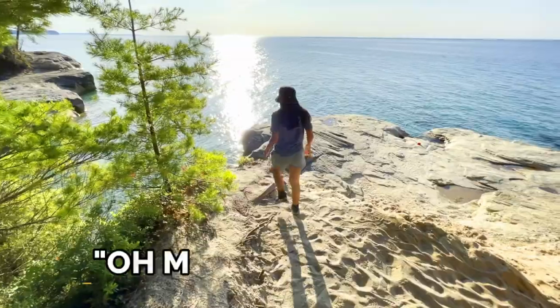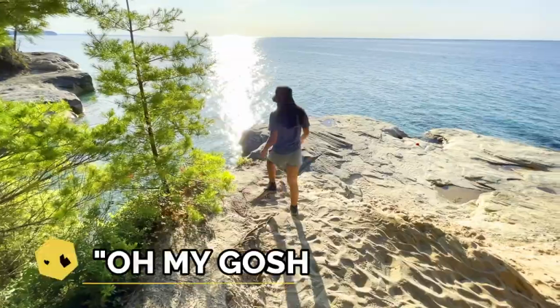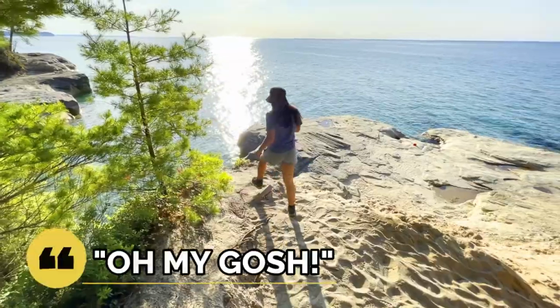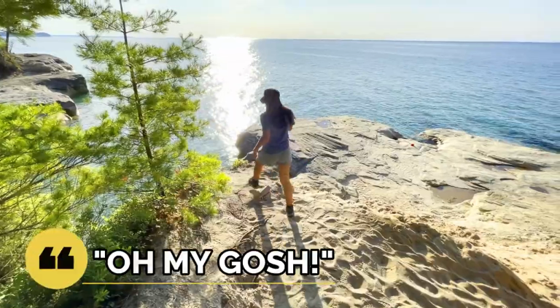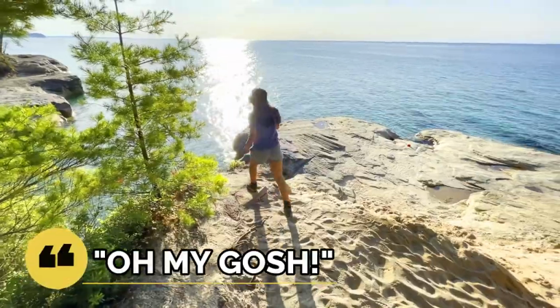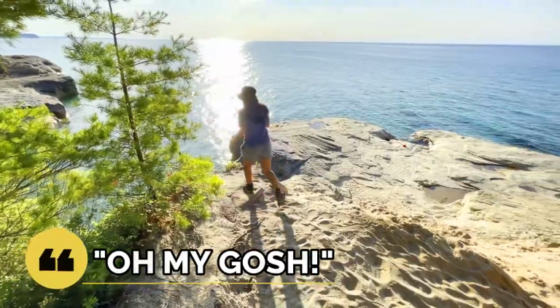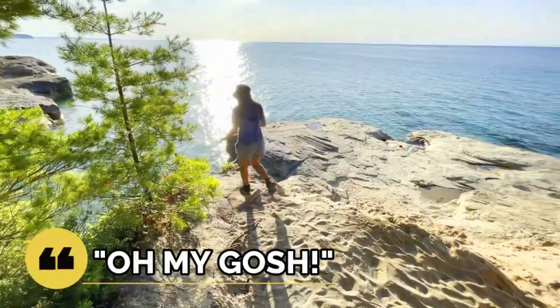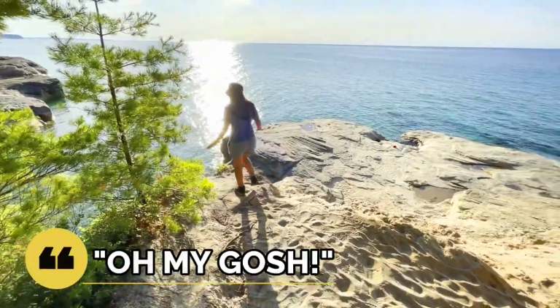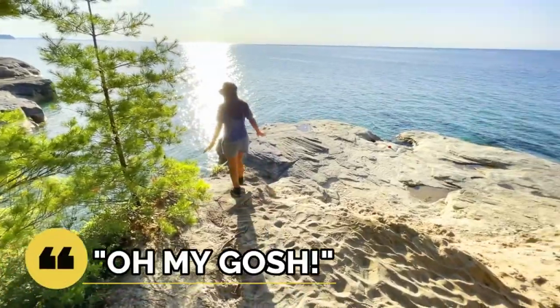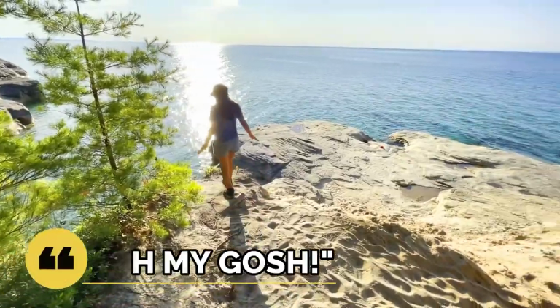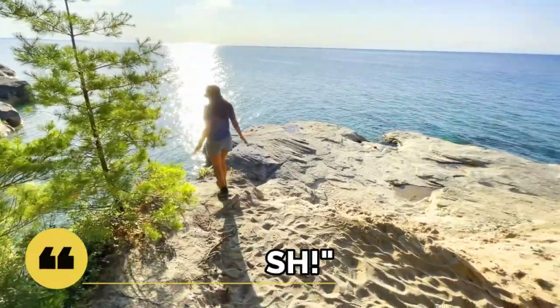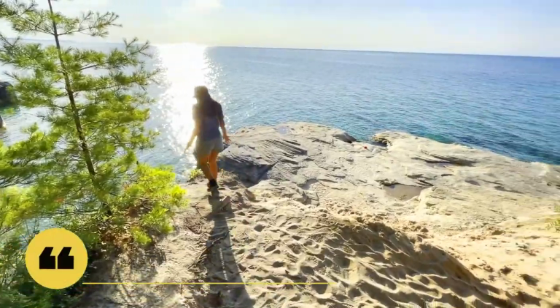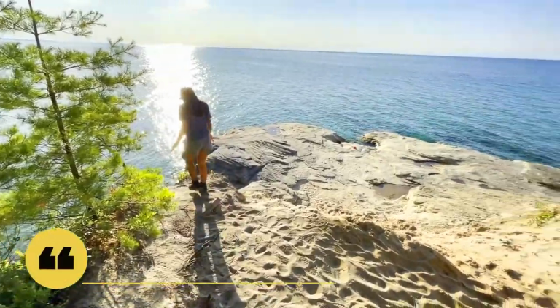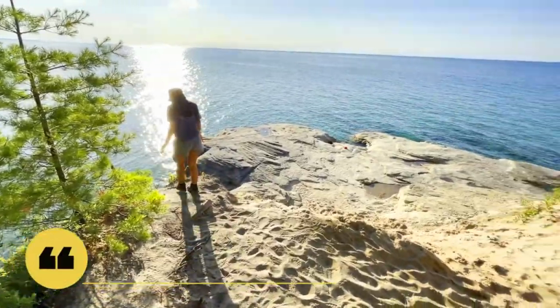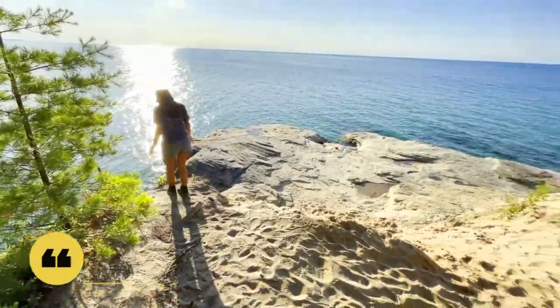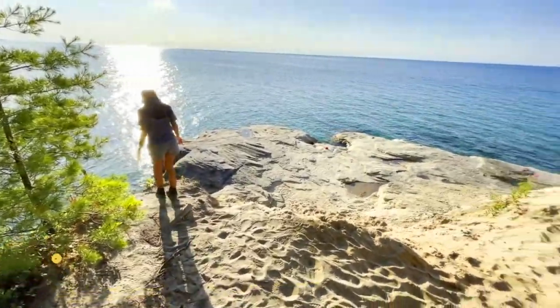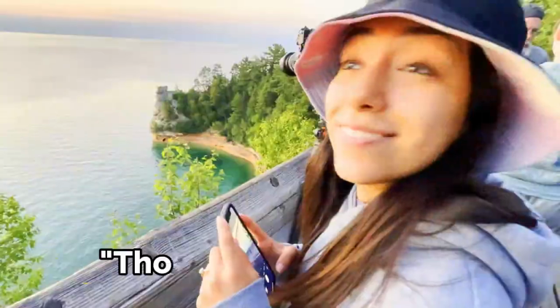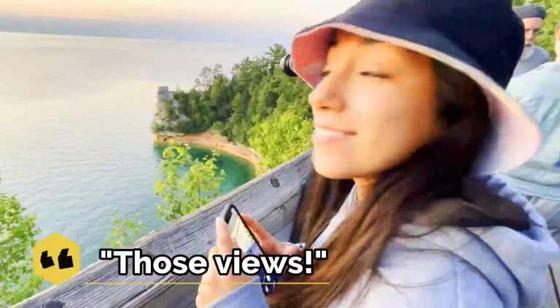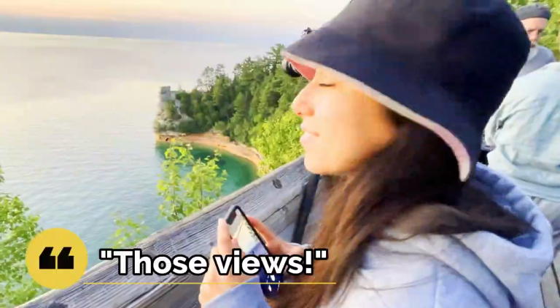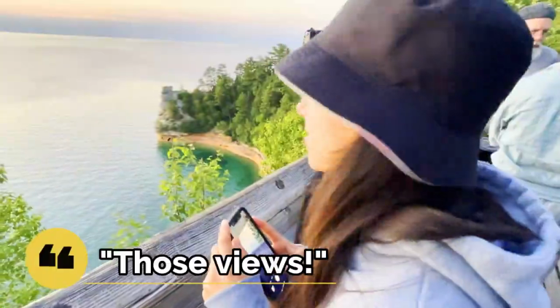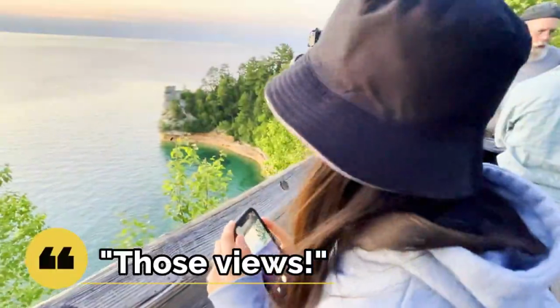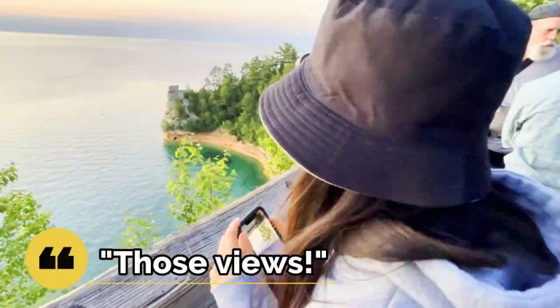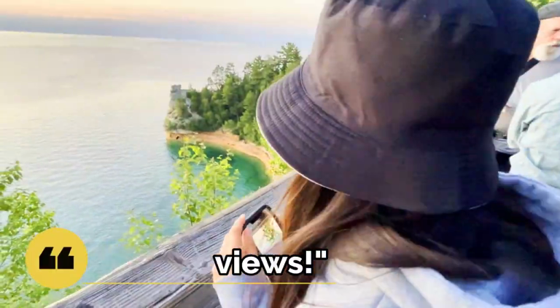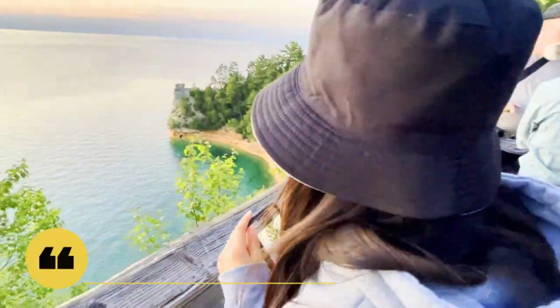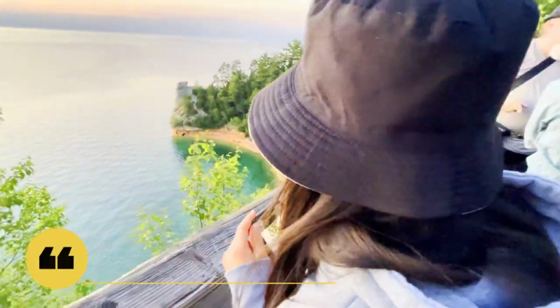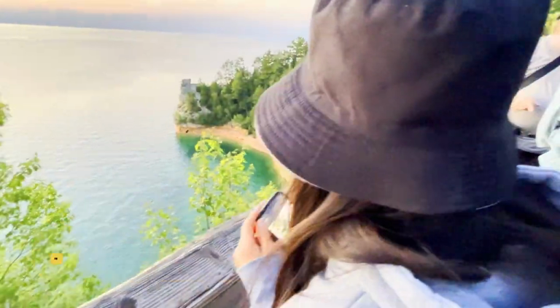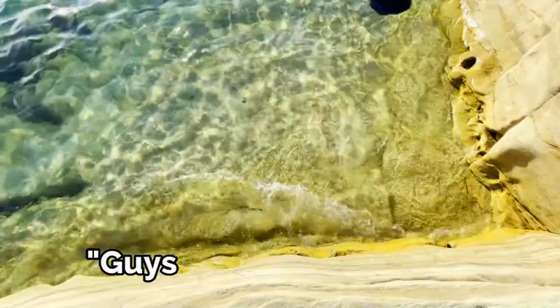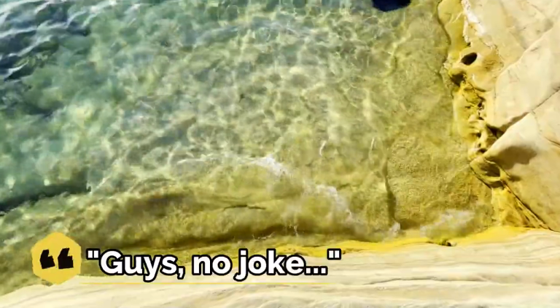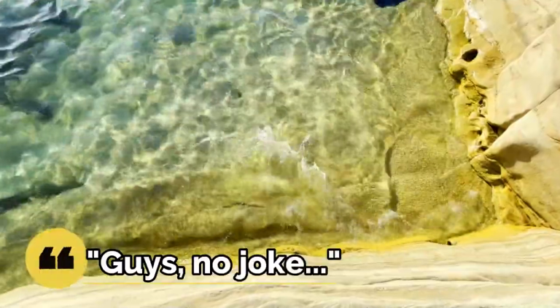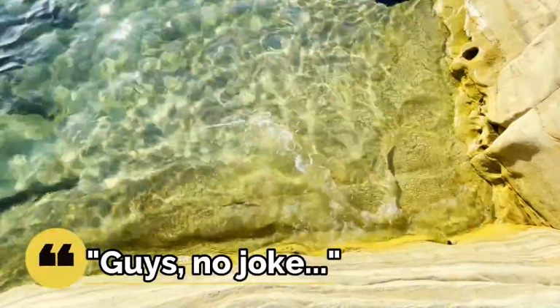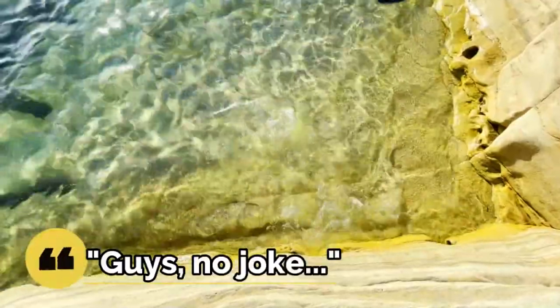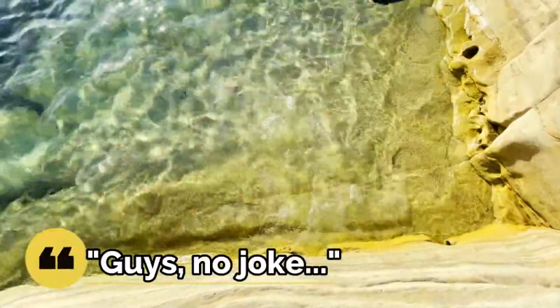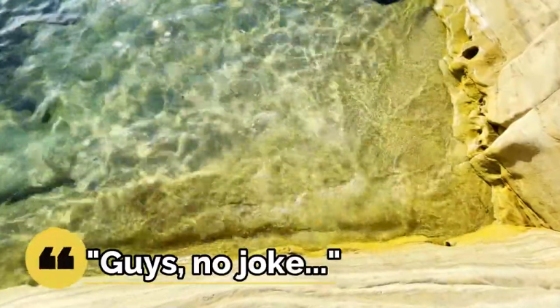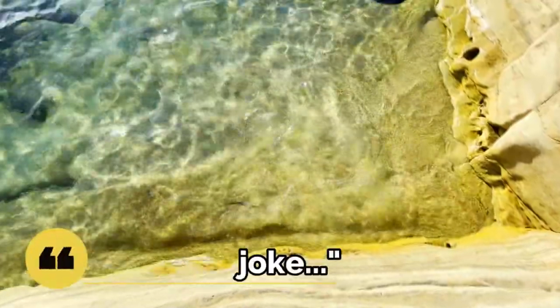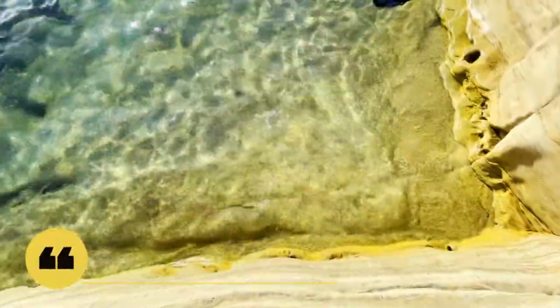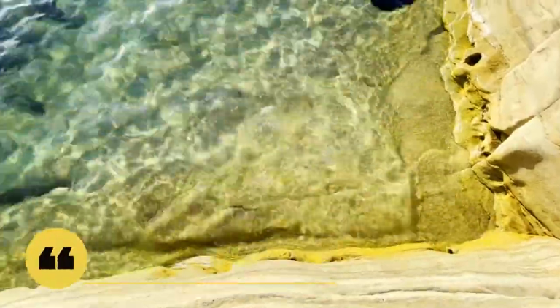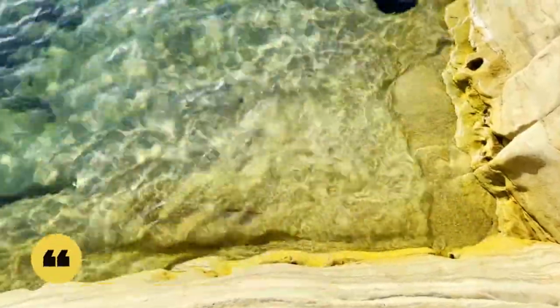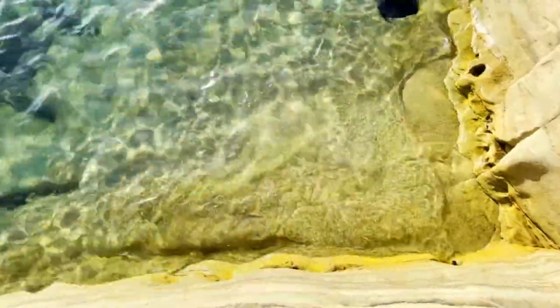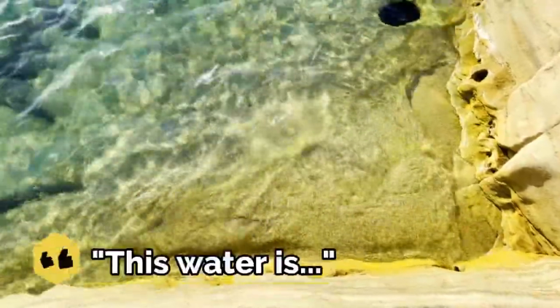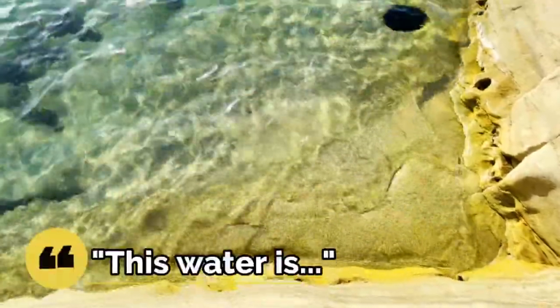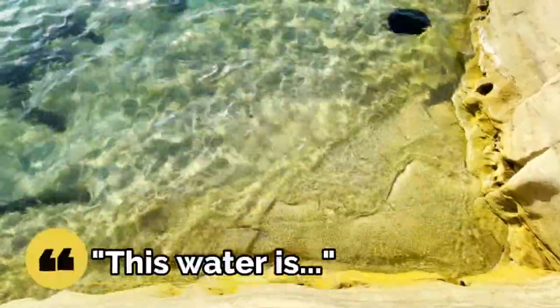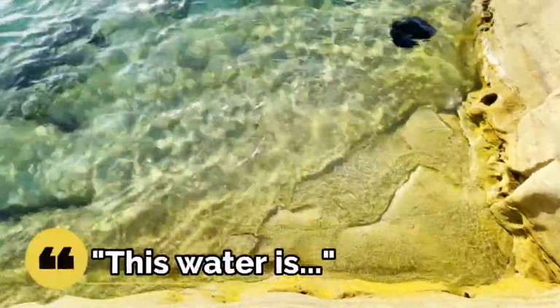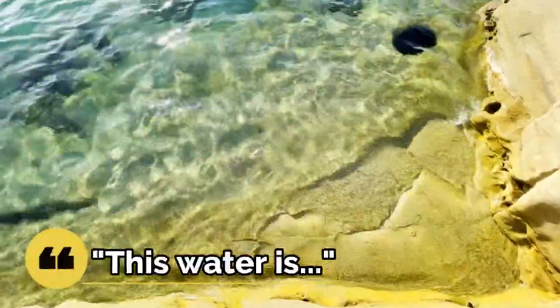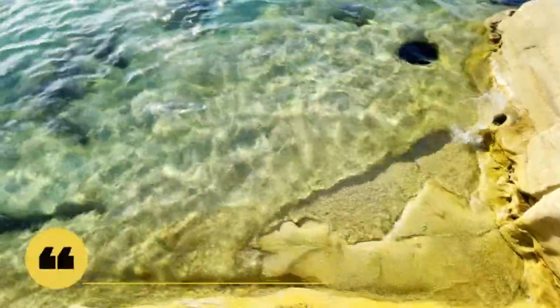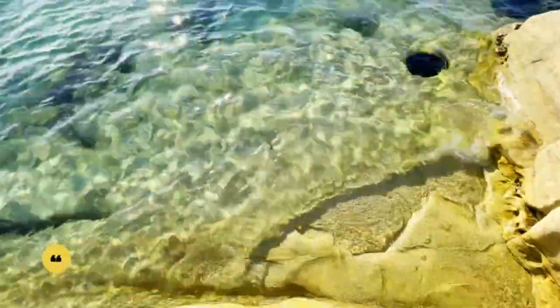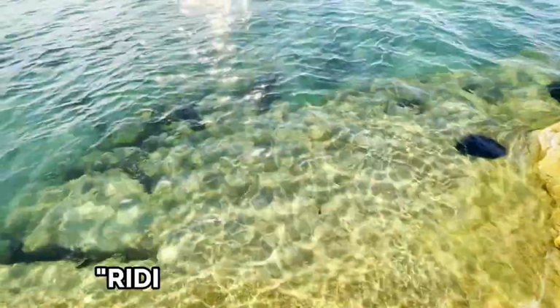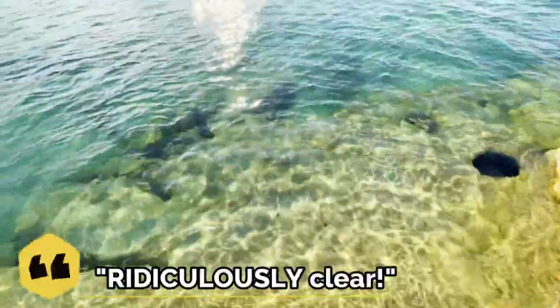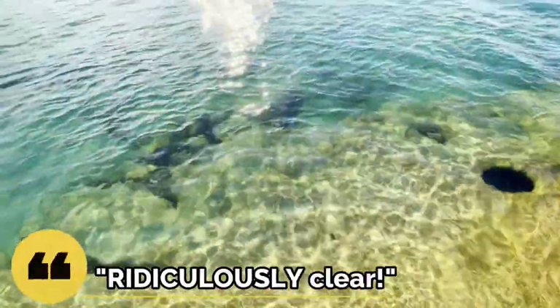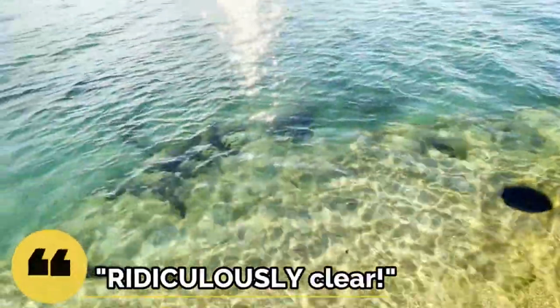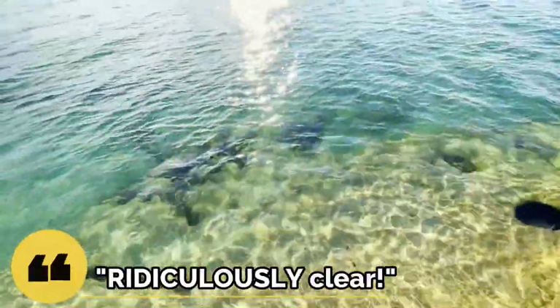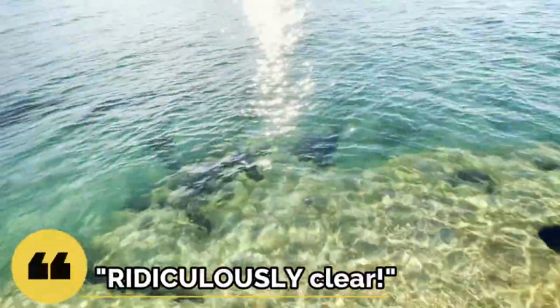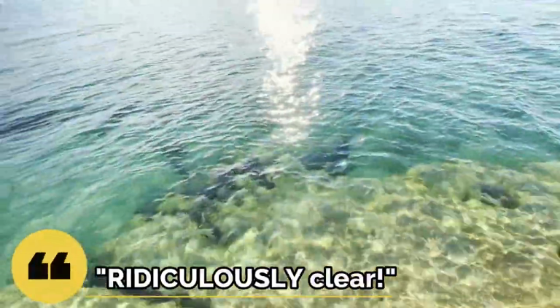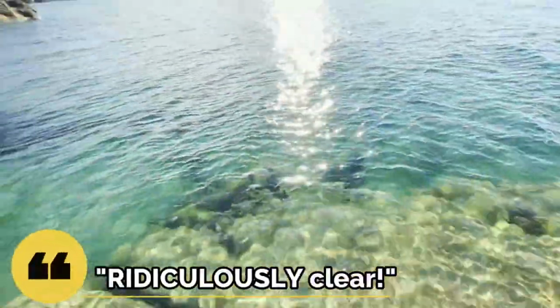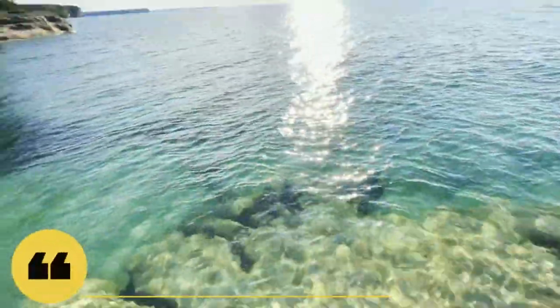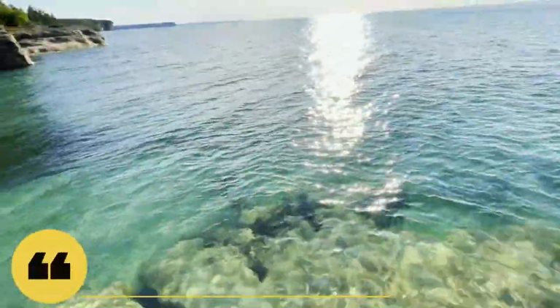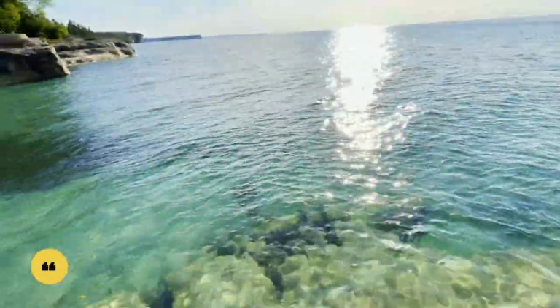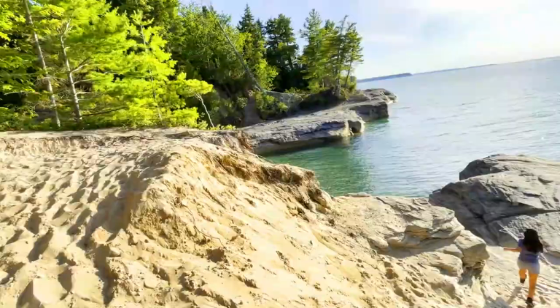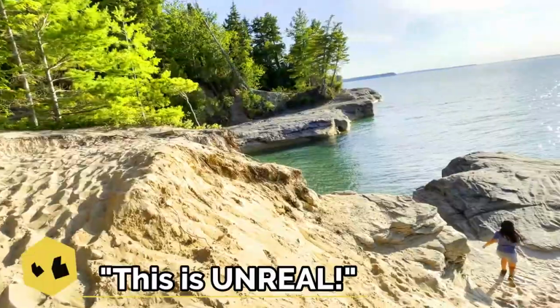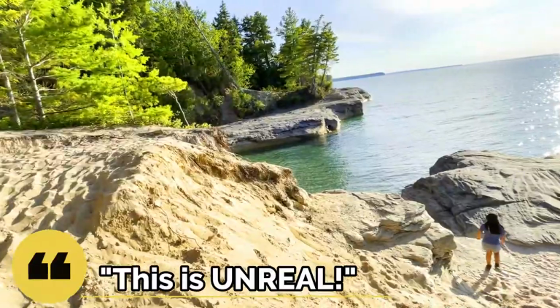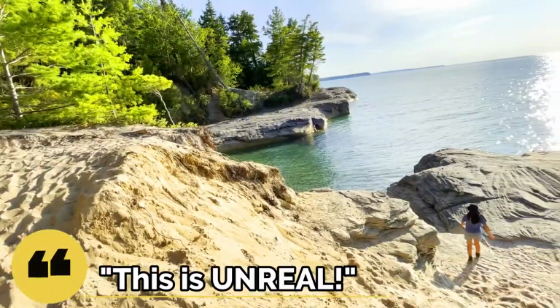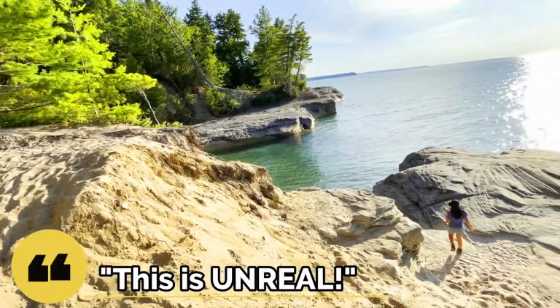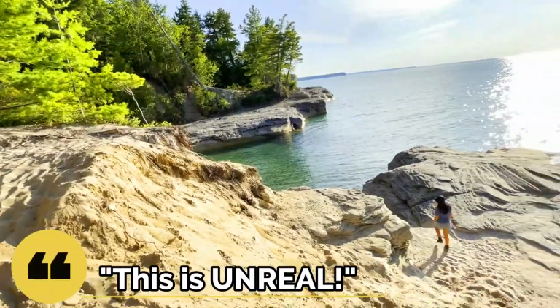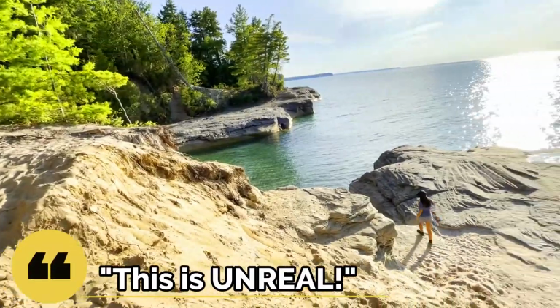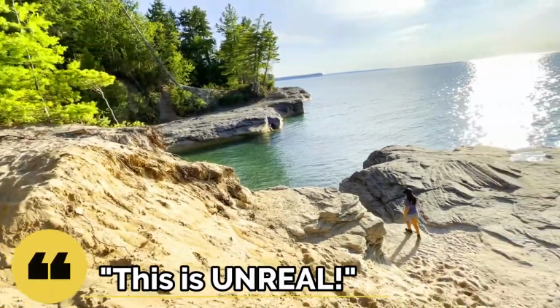Oh my god! Look at these views! Guys, no joke, this water is ridiculously clear. This is unreal!